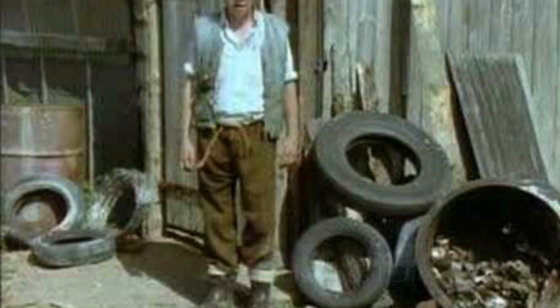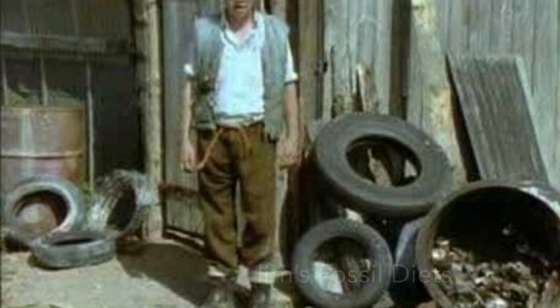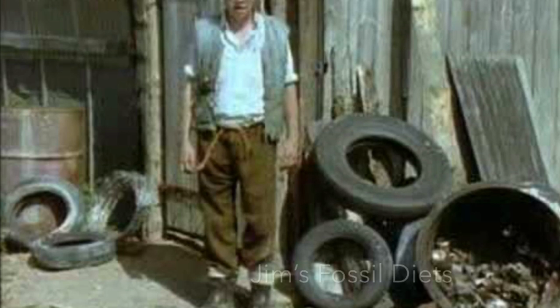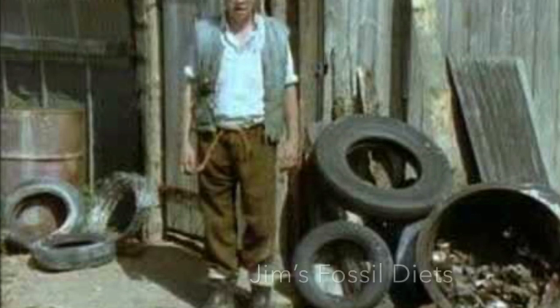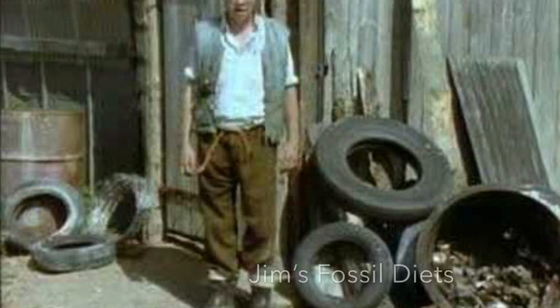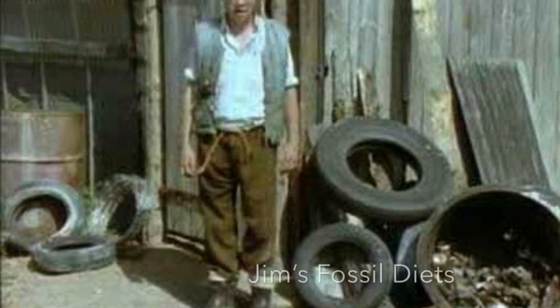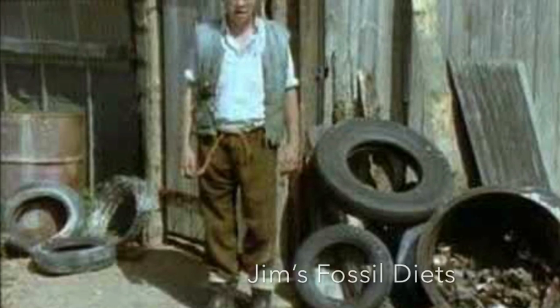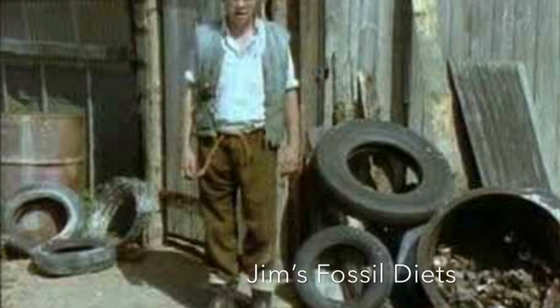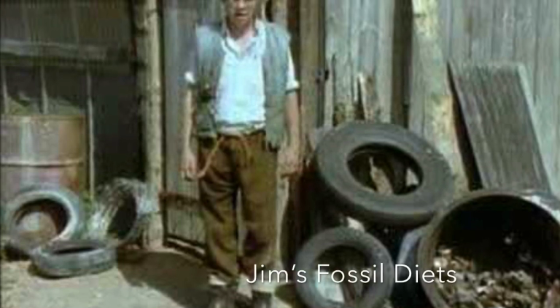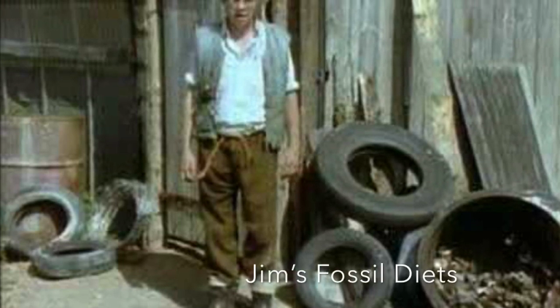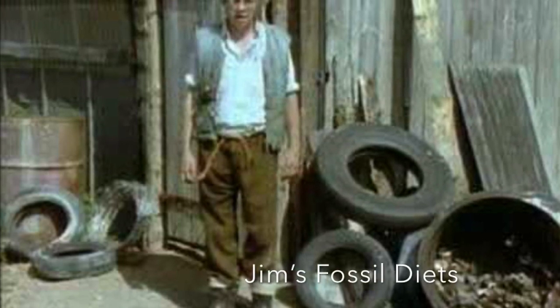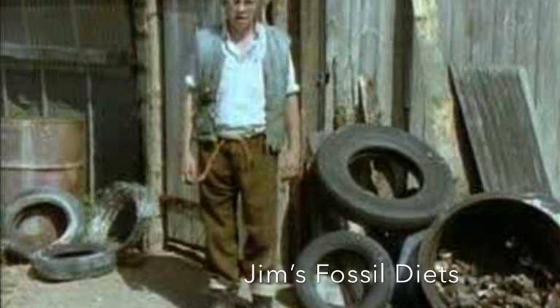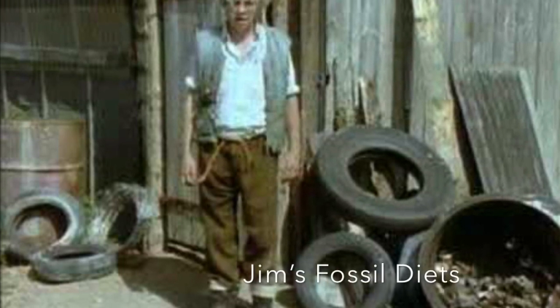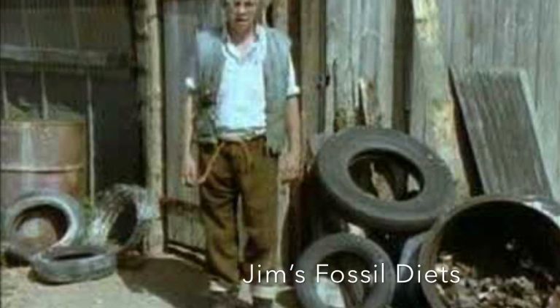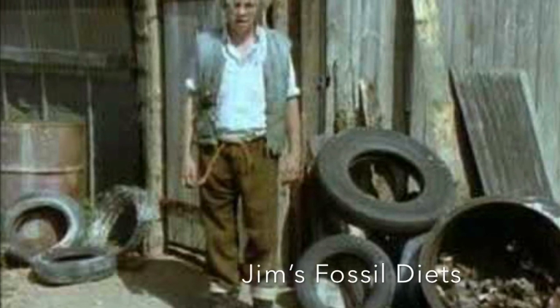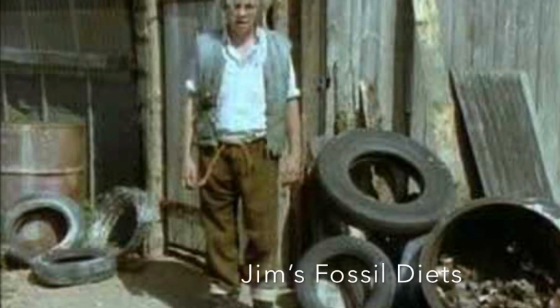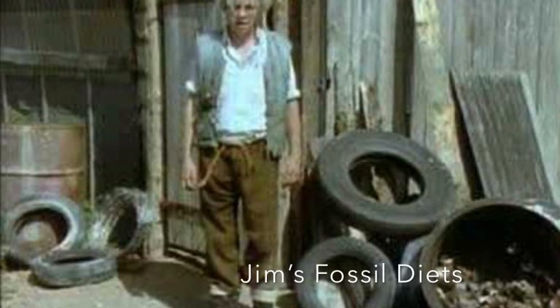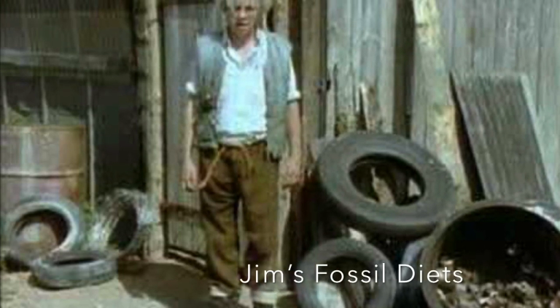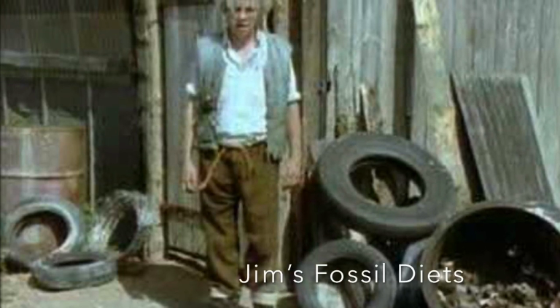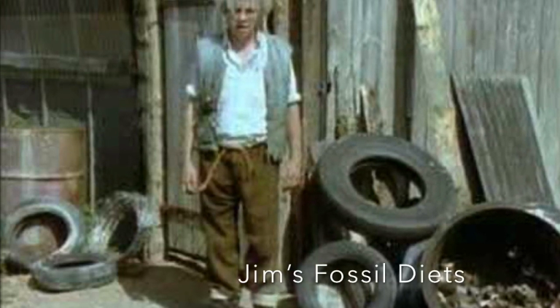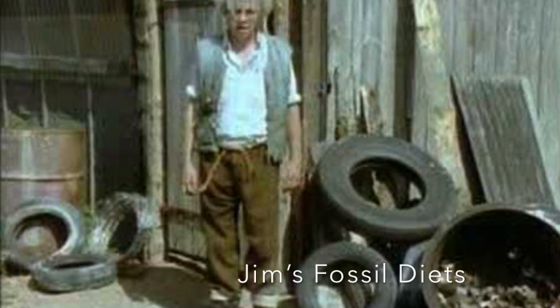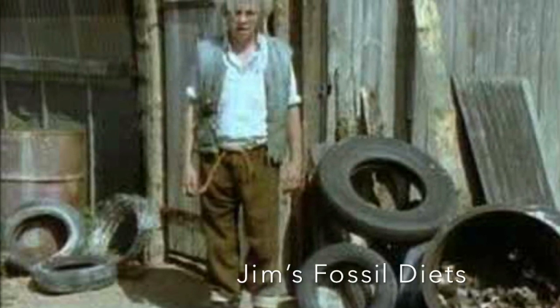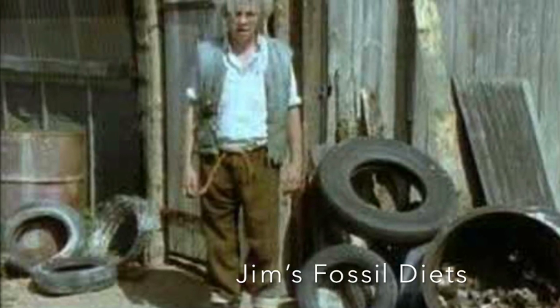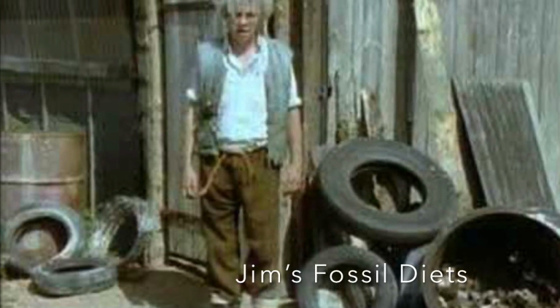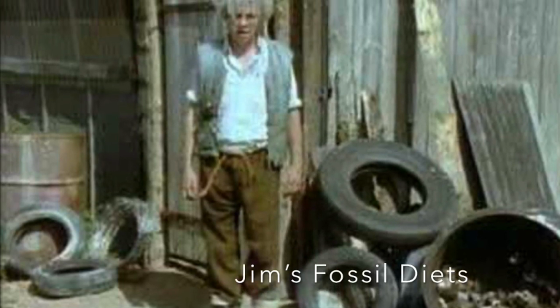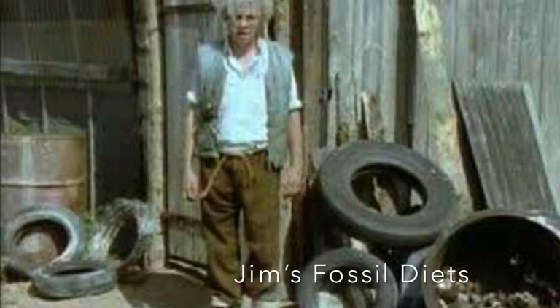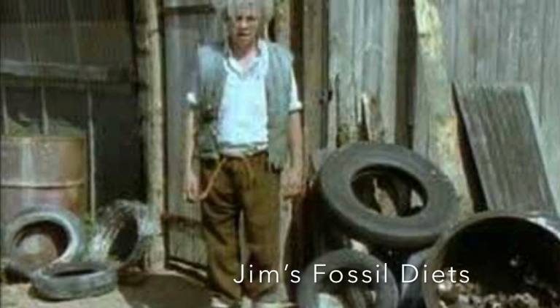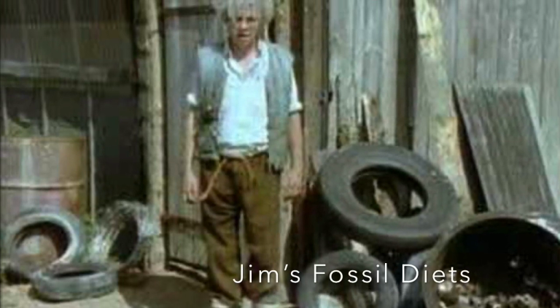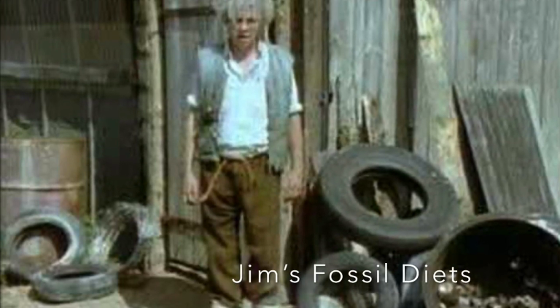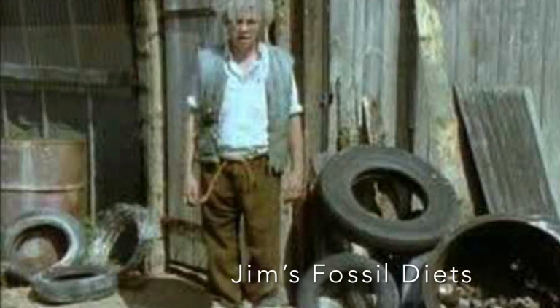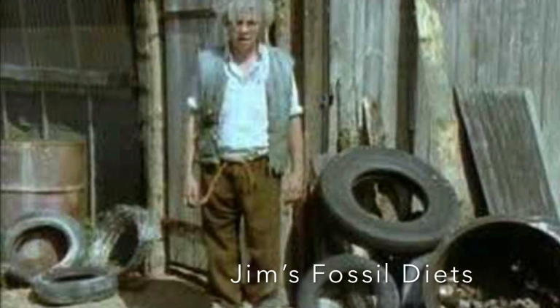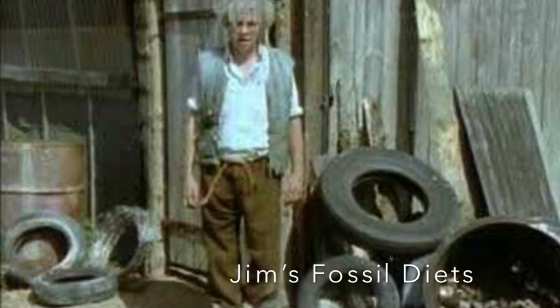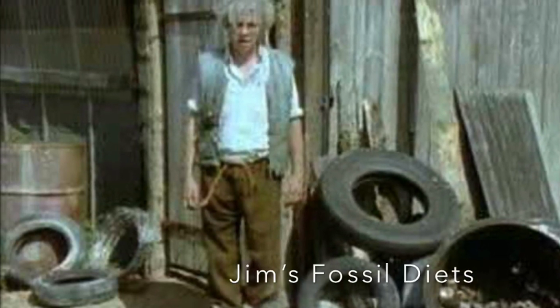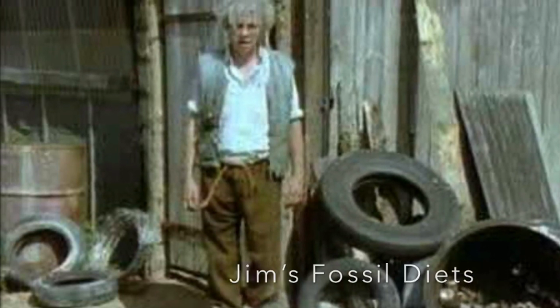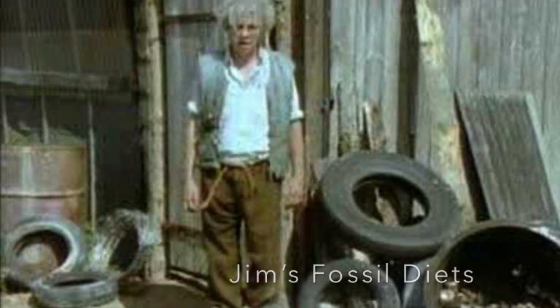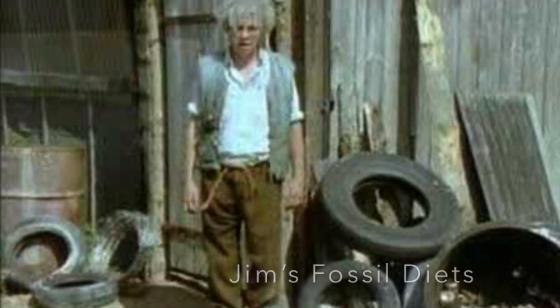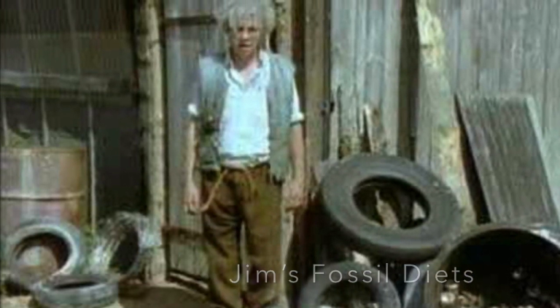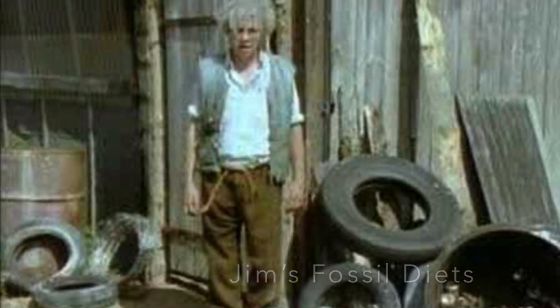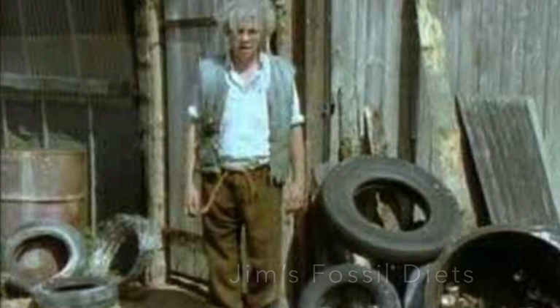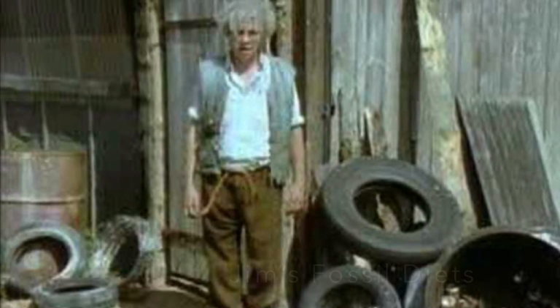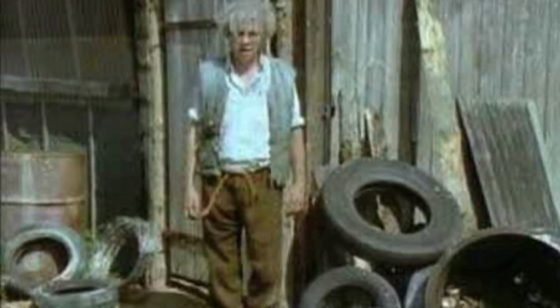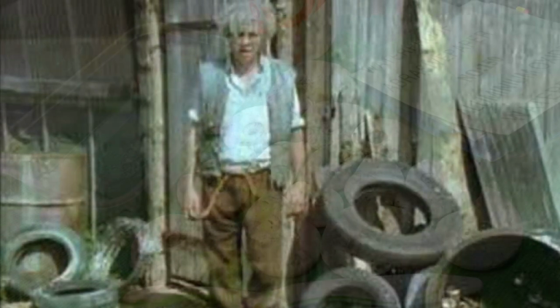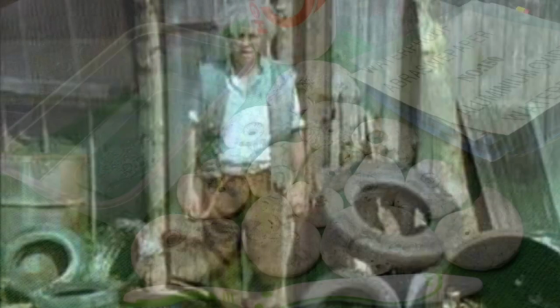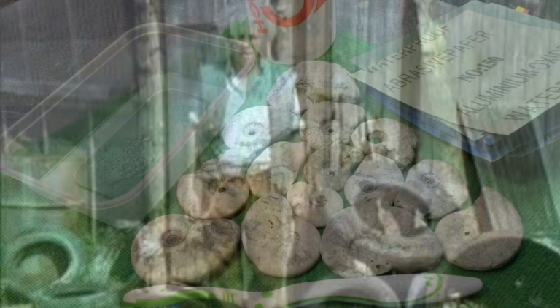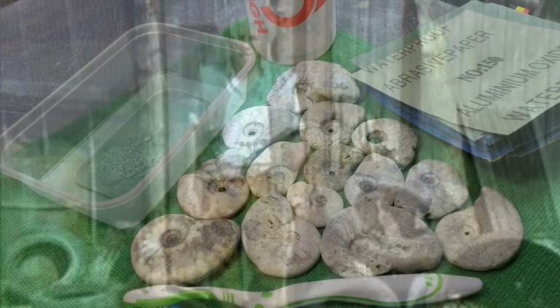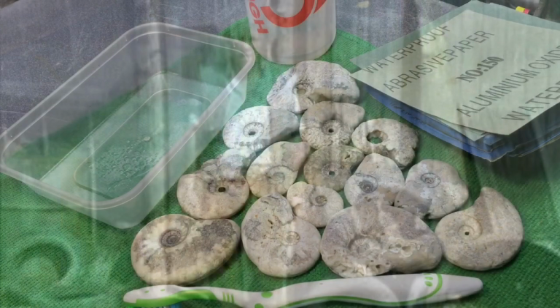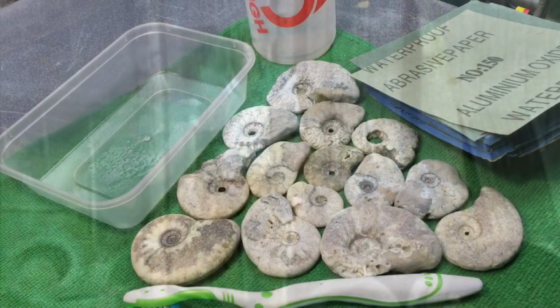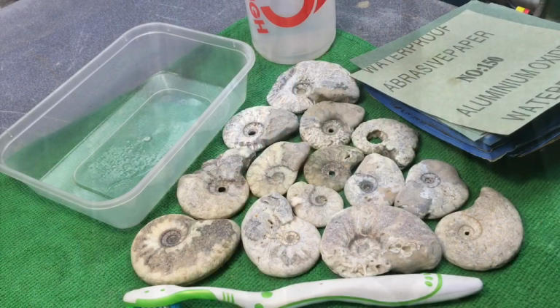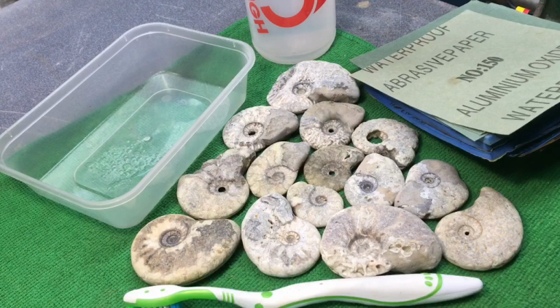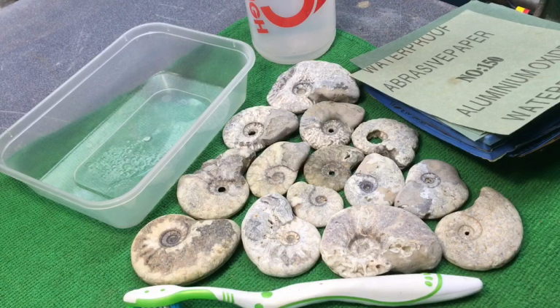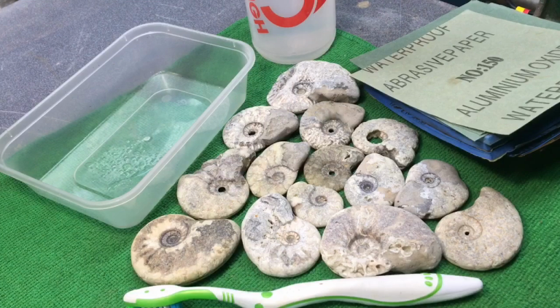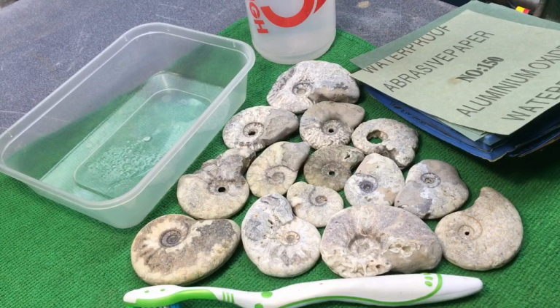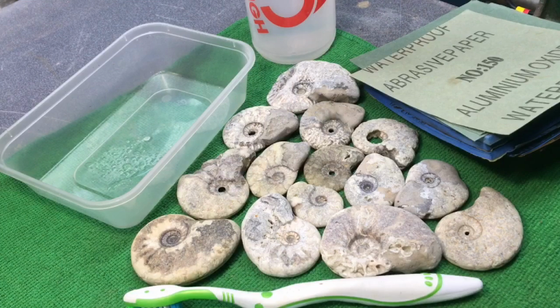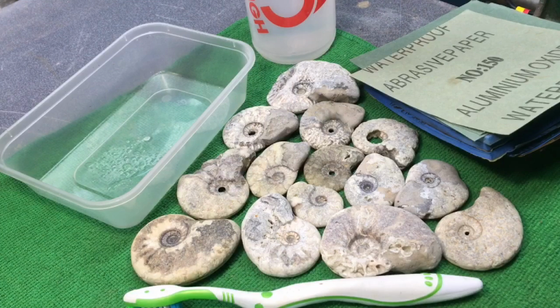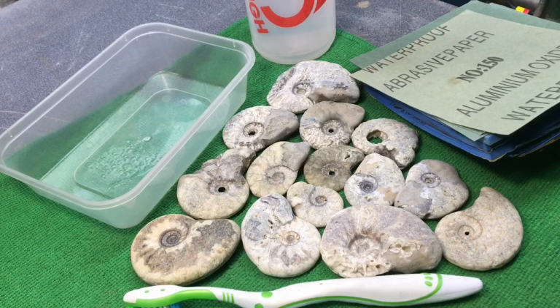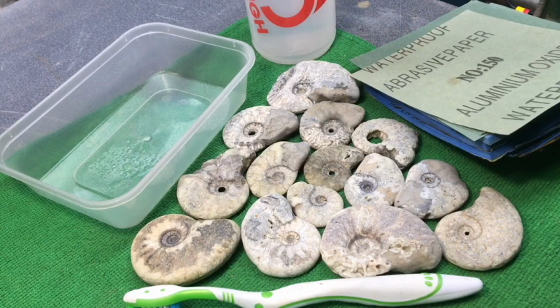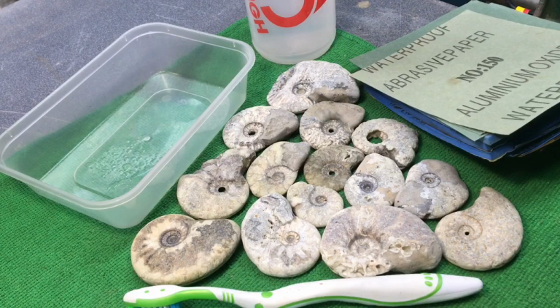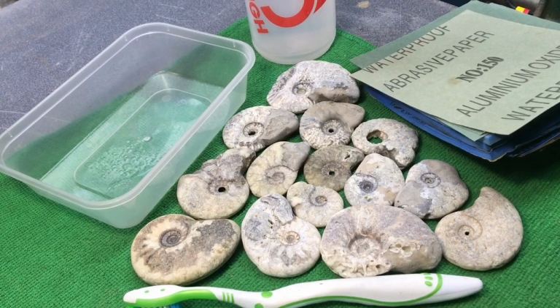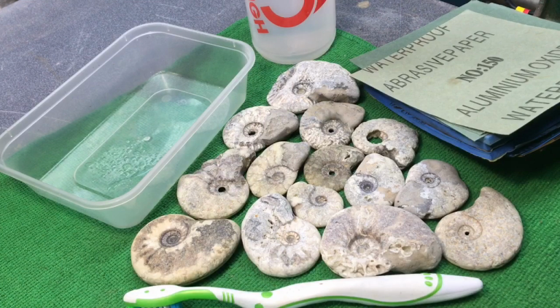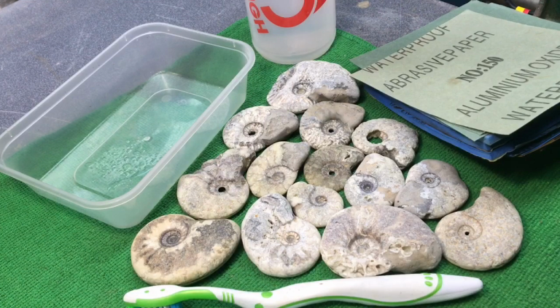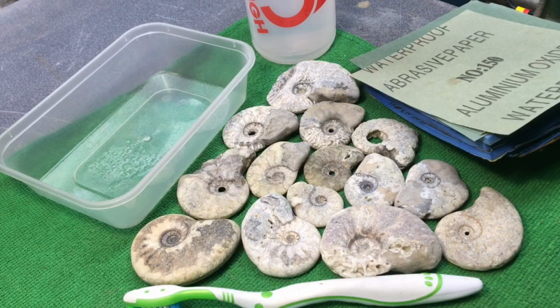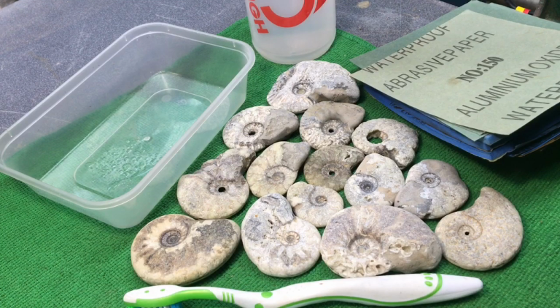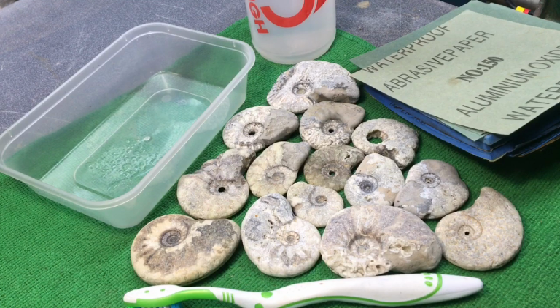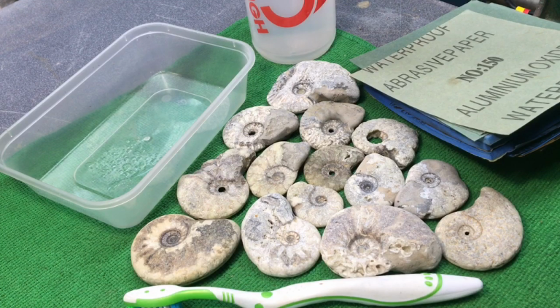This week I have been mostly polishing ammonite! Welcome back fossil lovers!